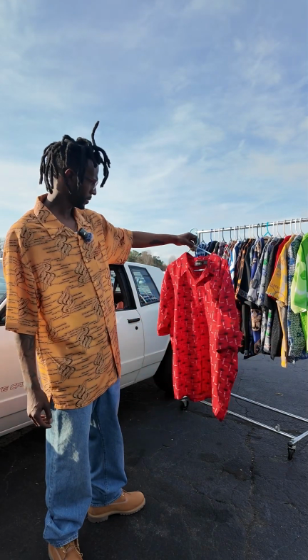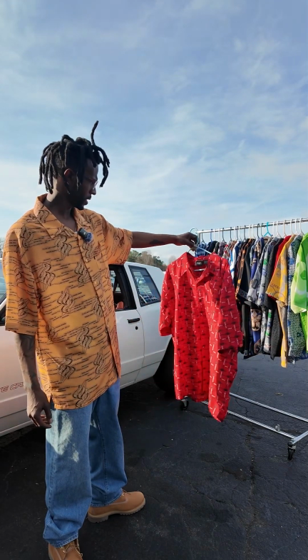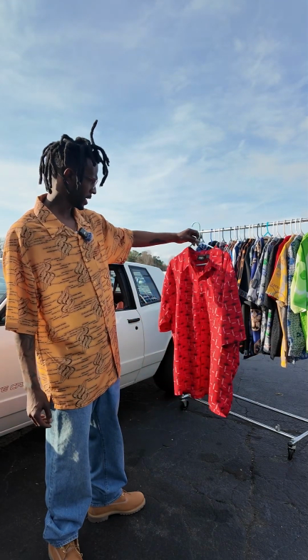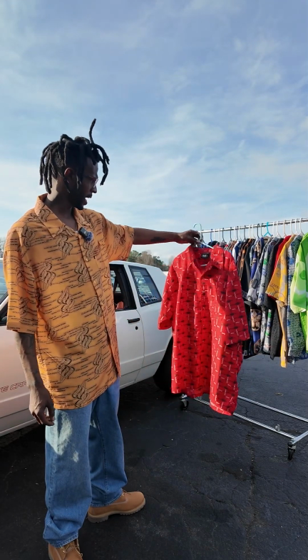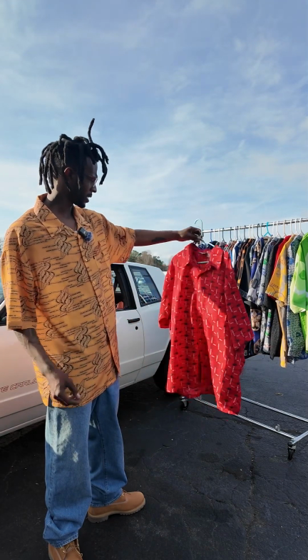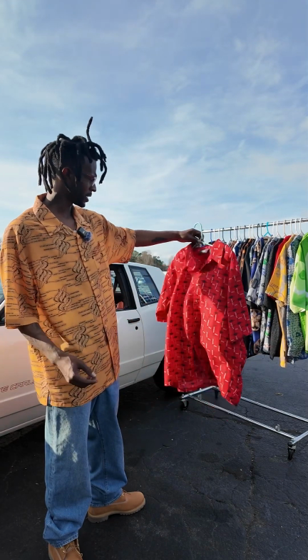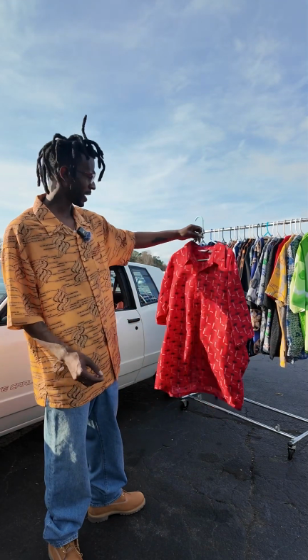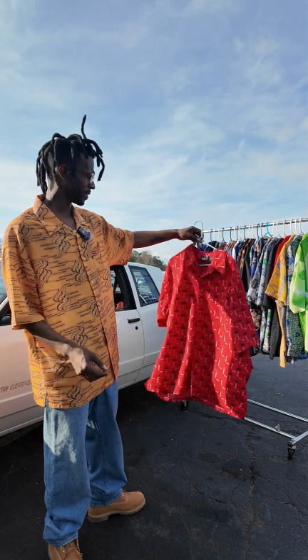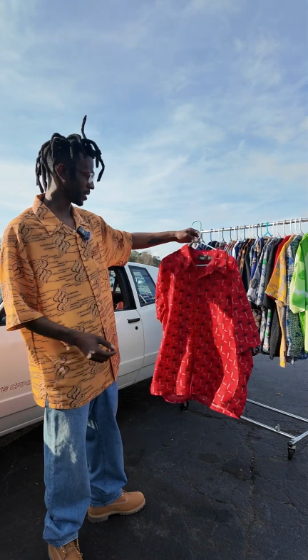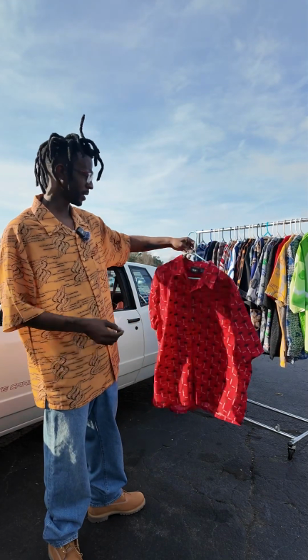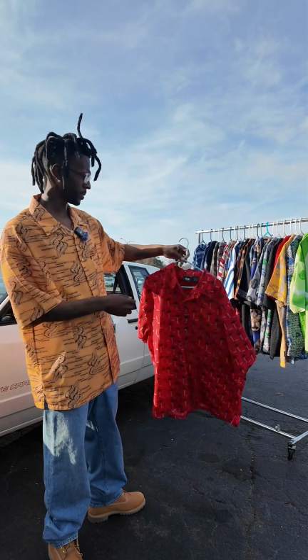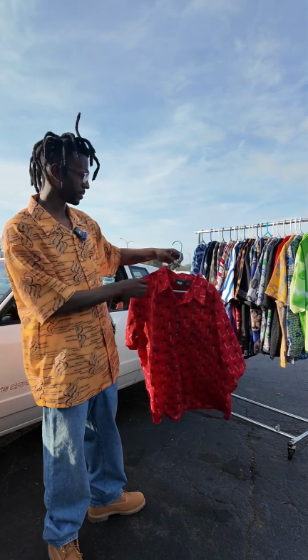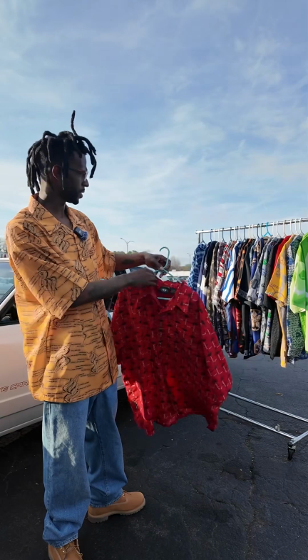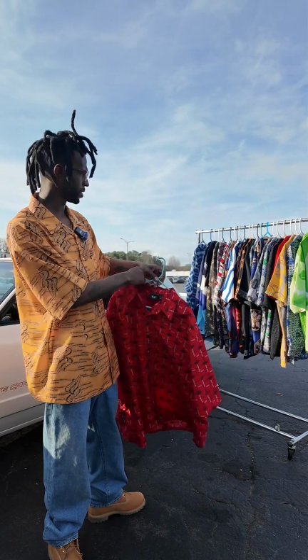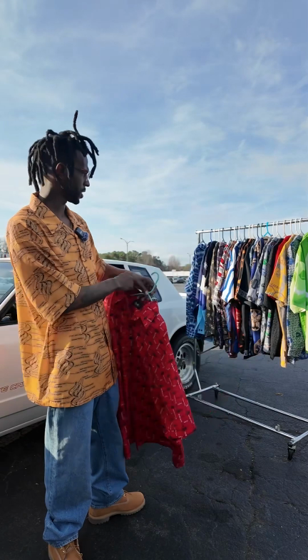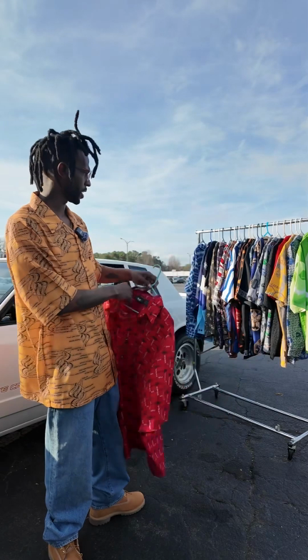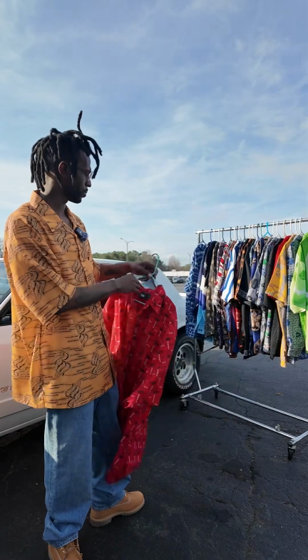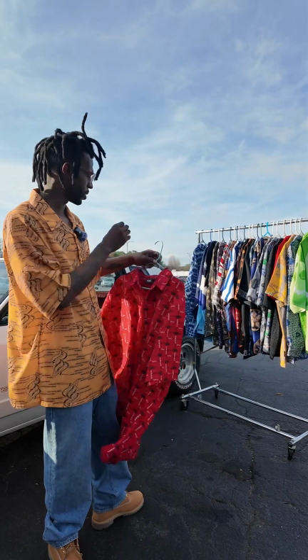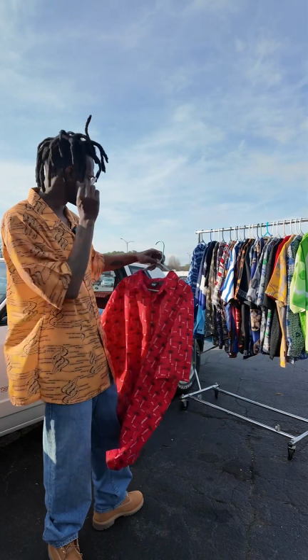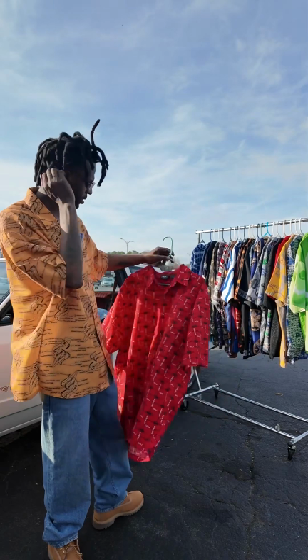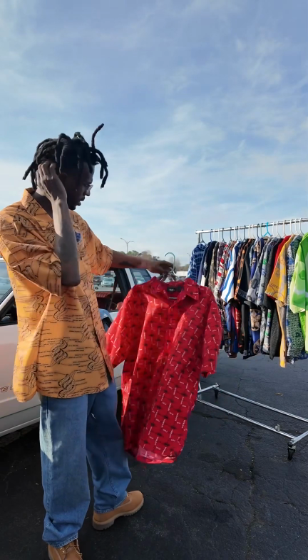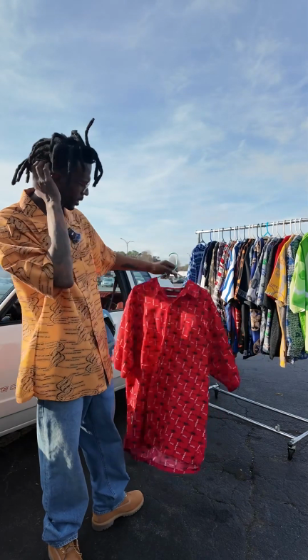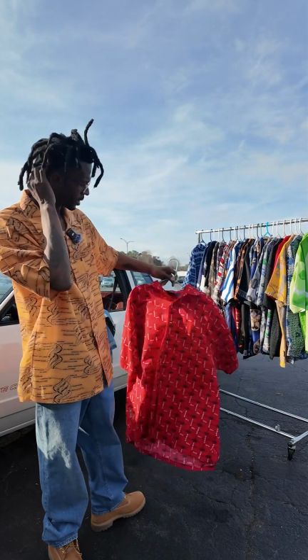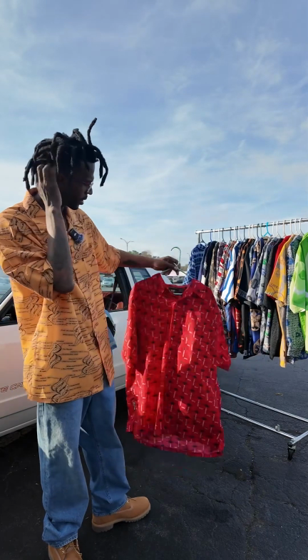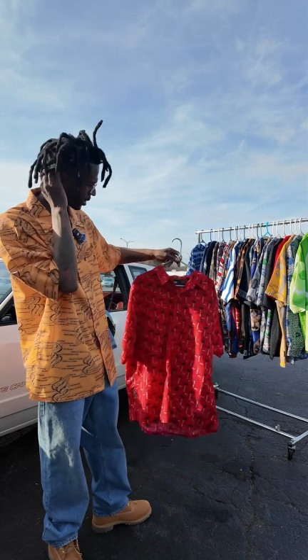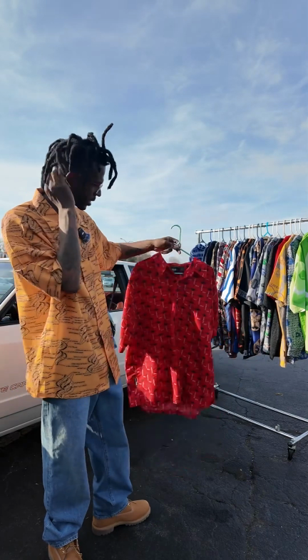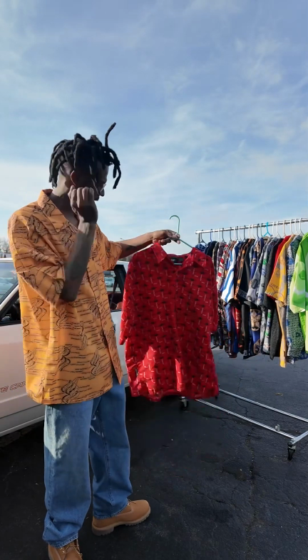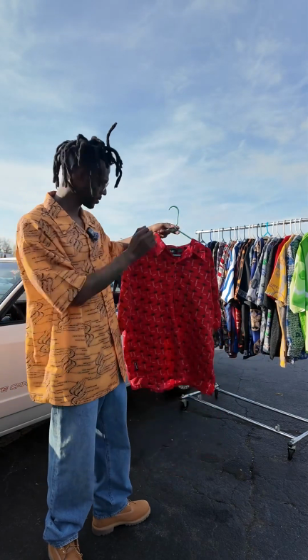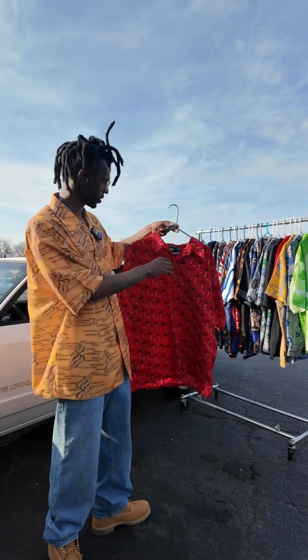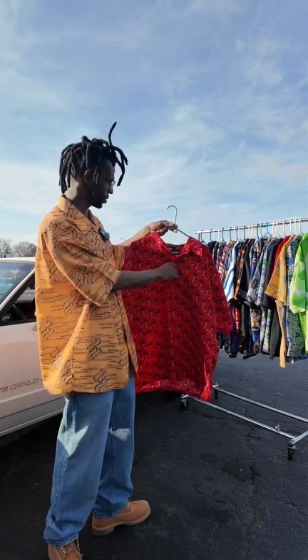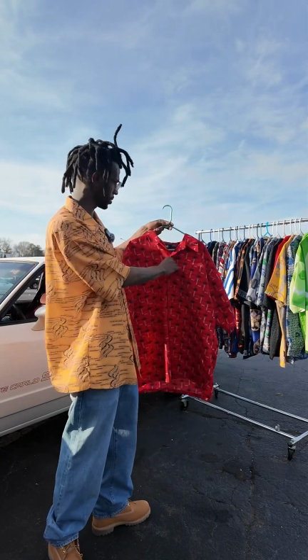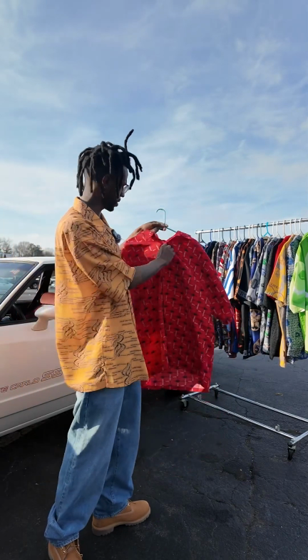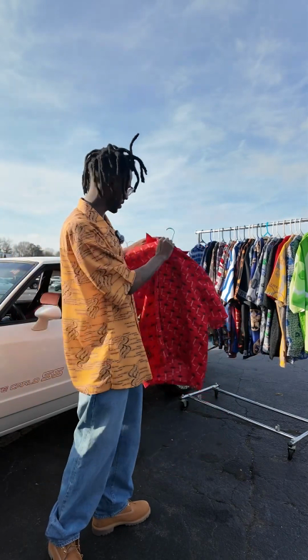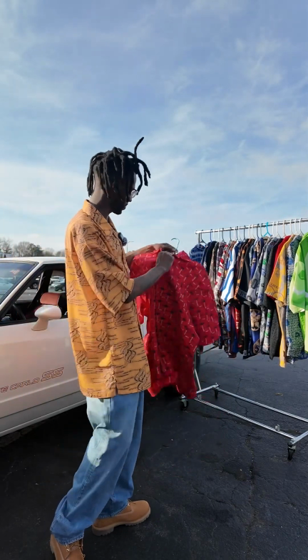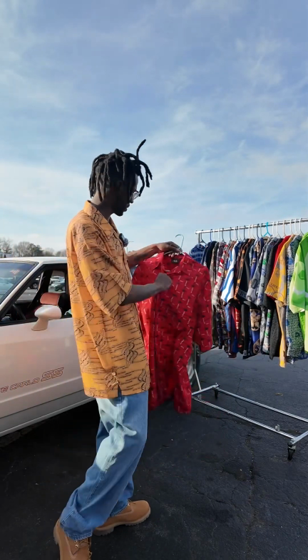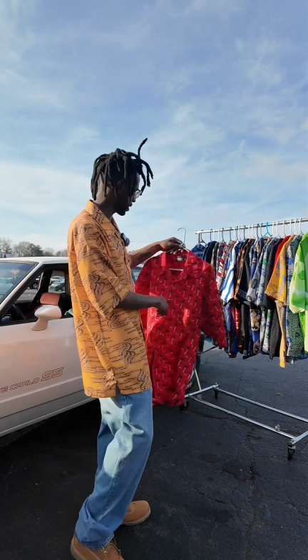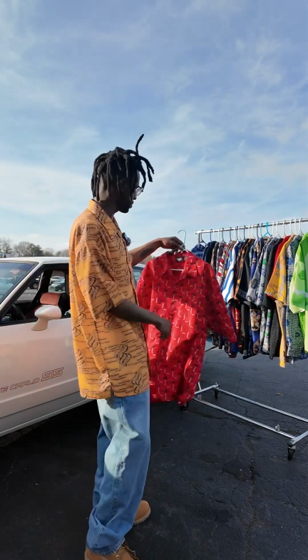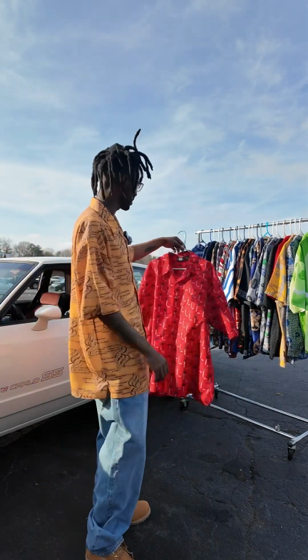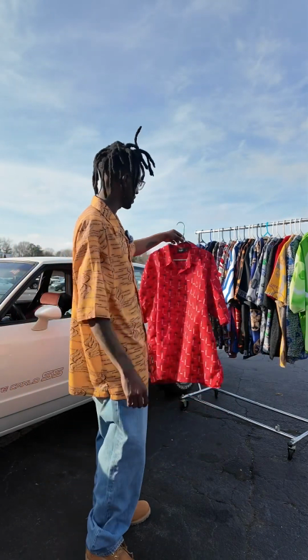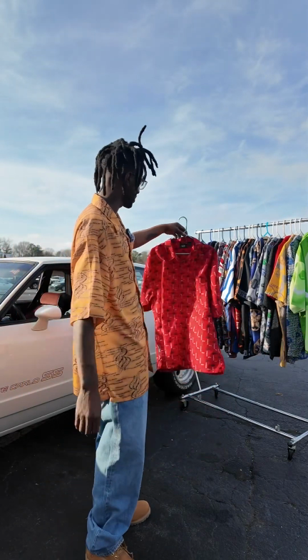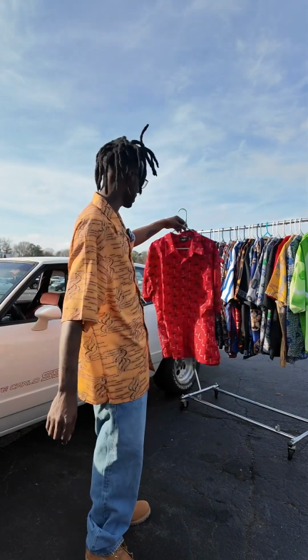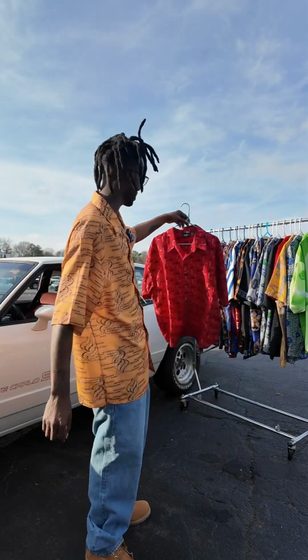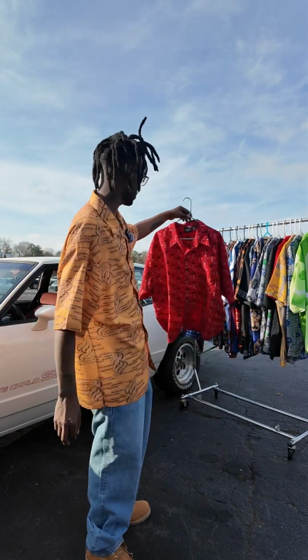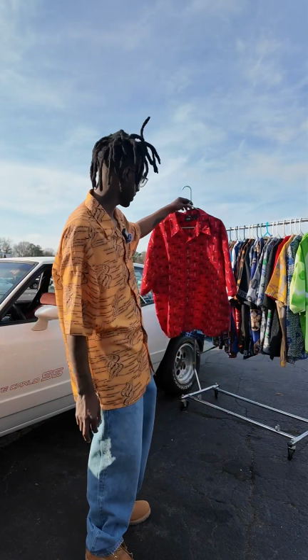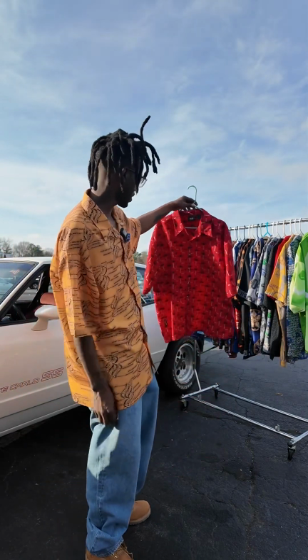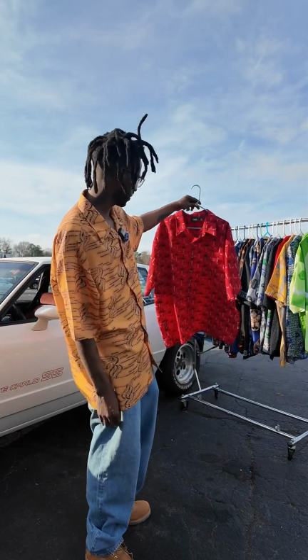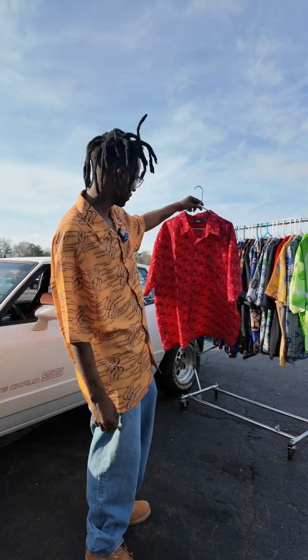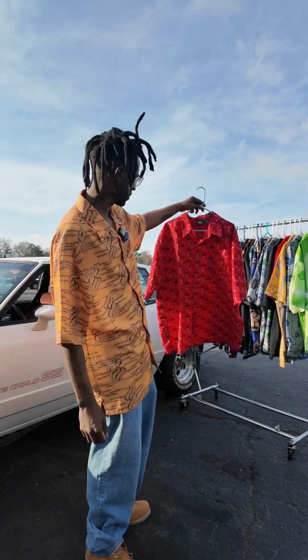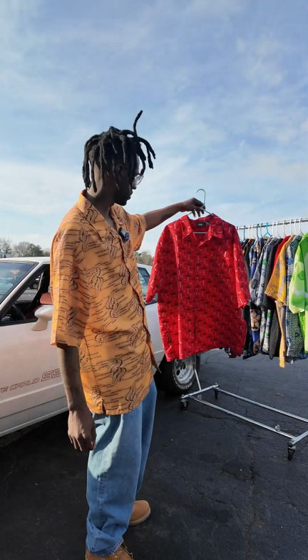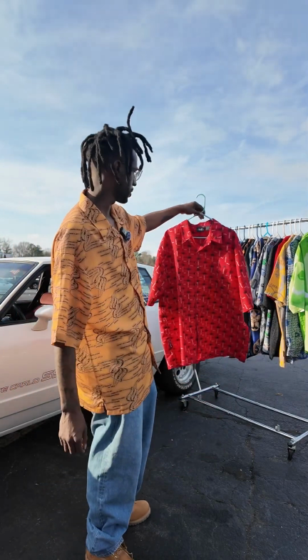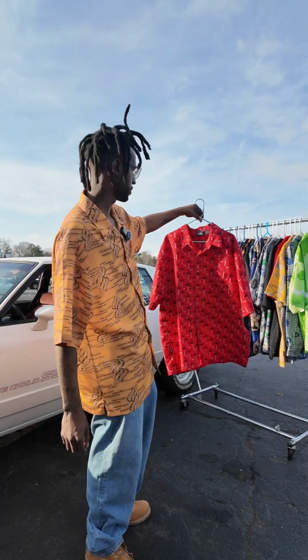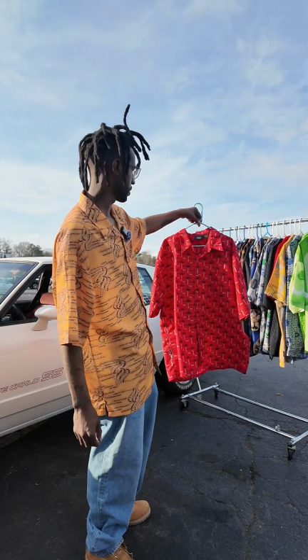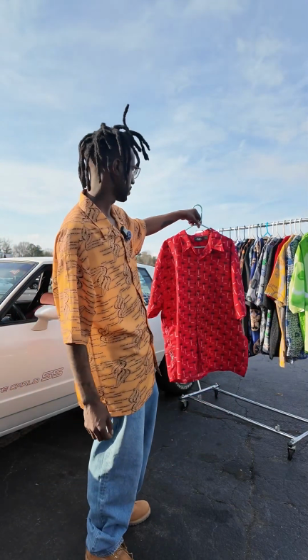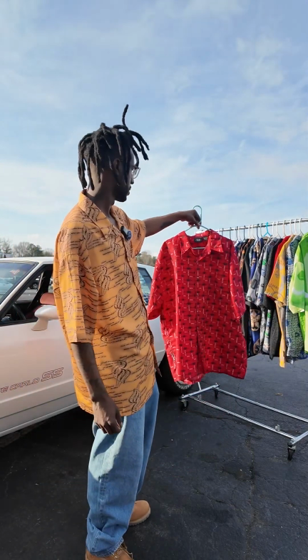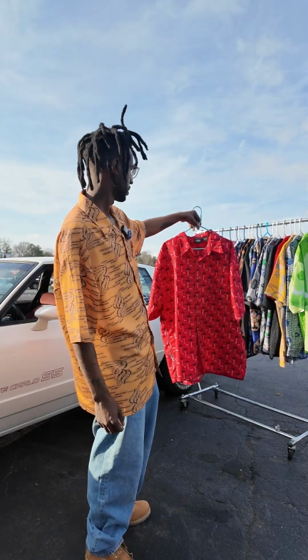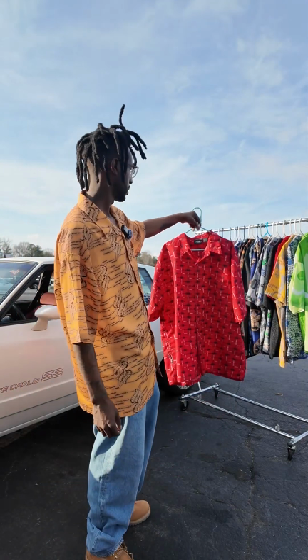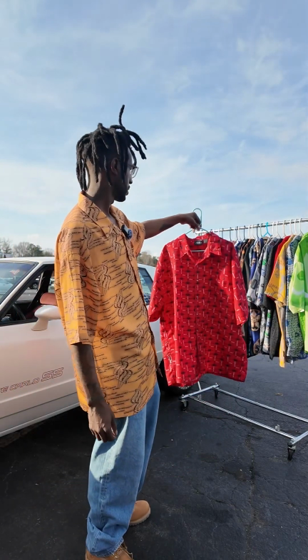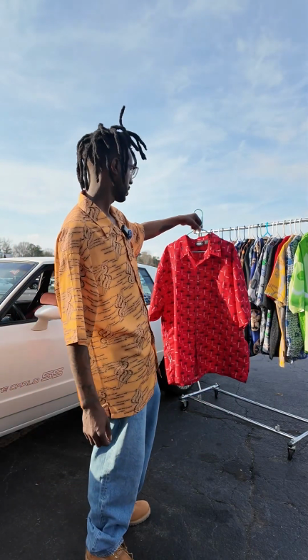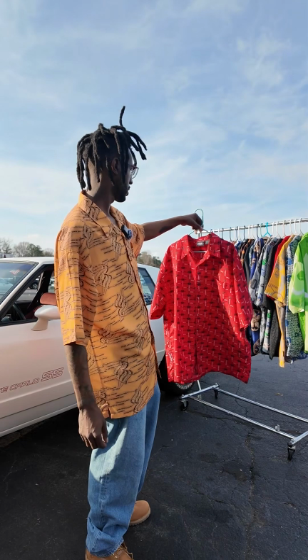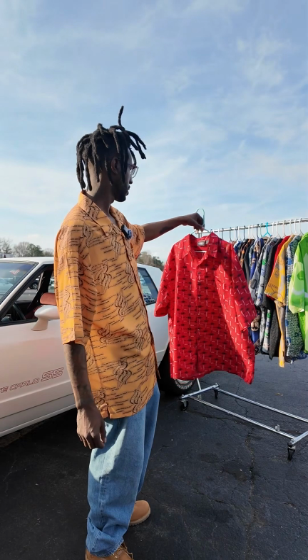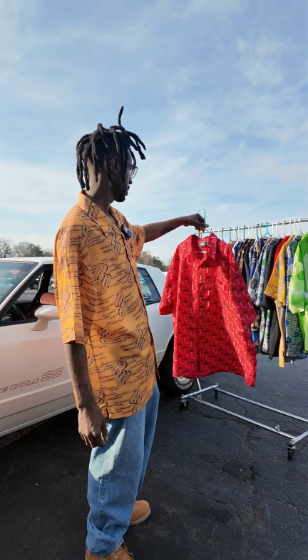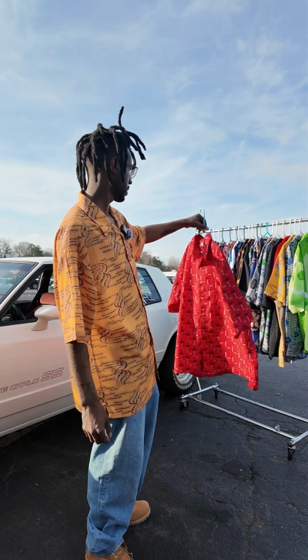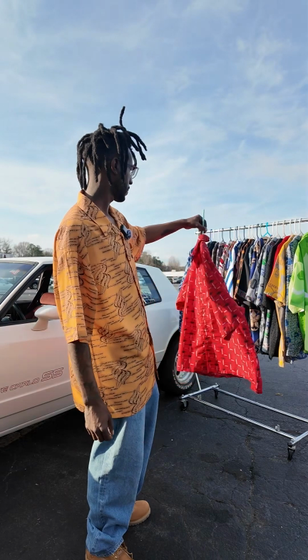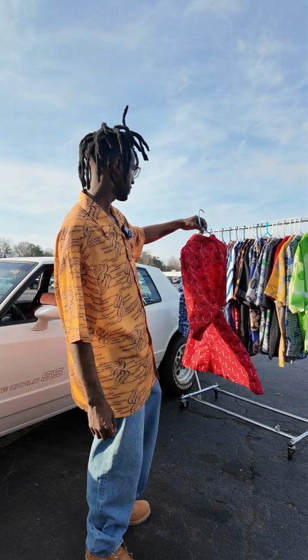I actually have a couple of this same one in the archives — I have a few Woo Wear pieces.